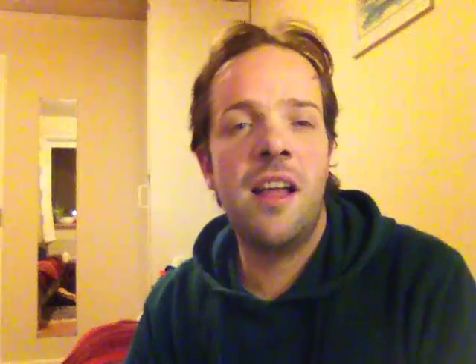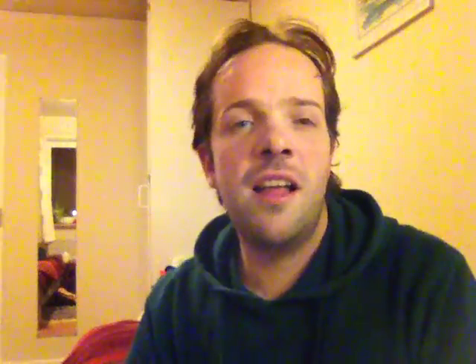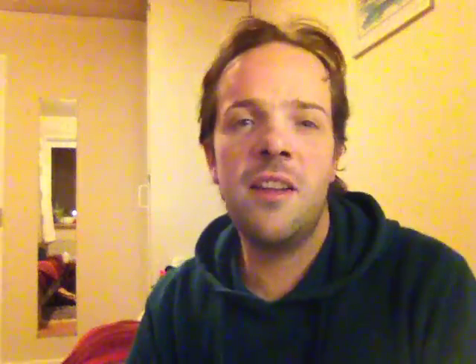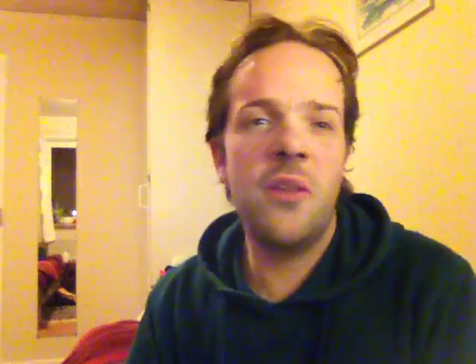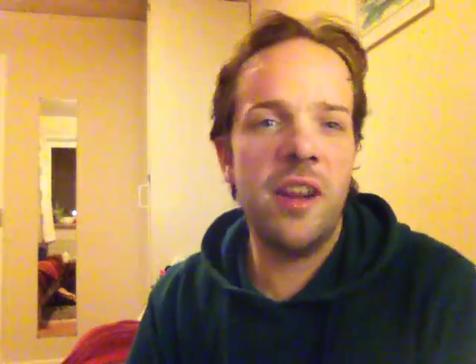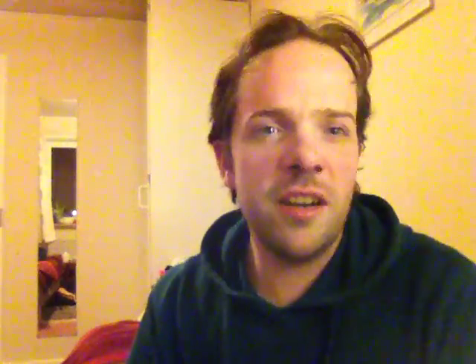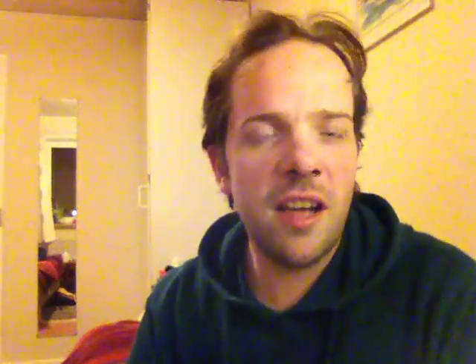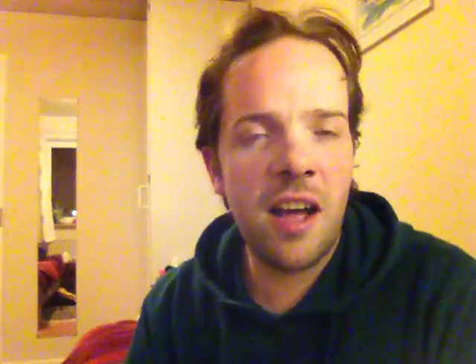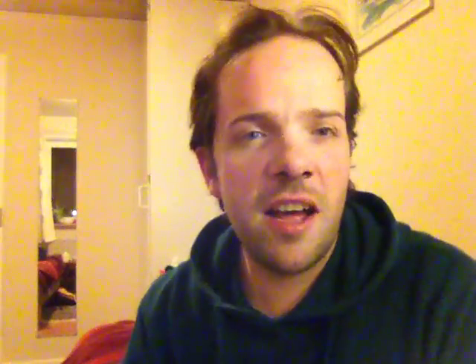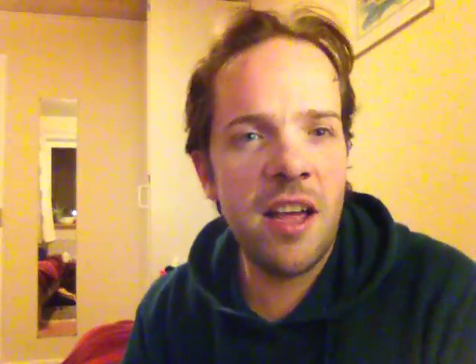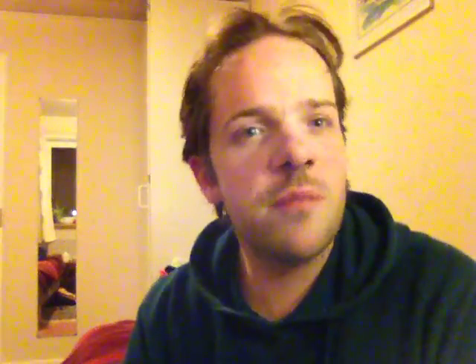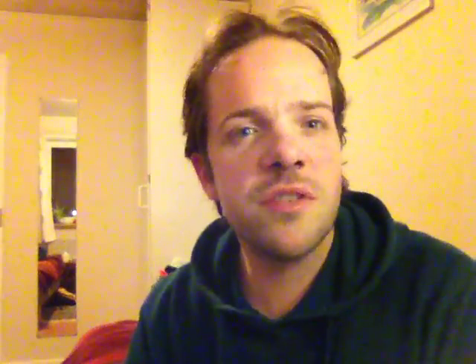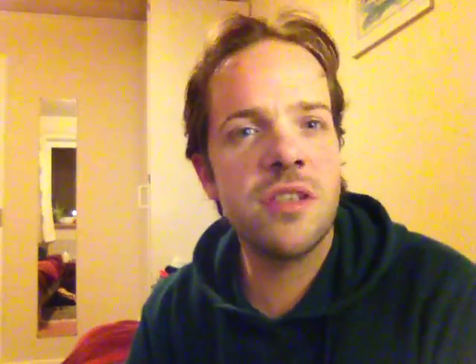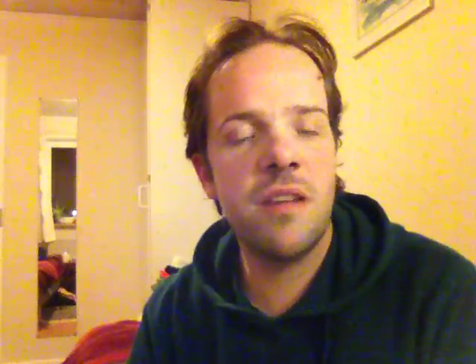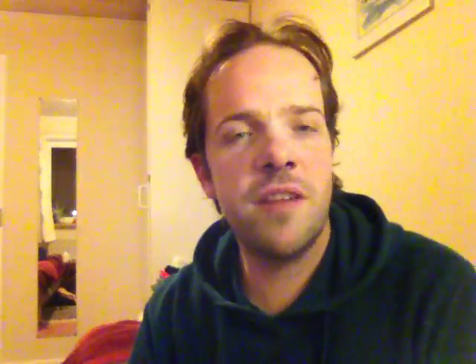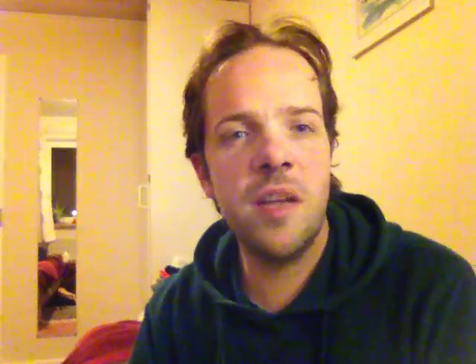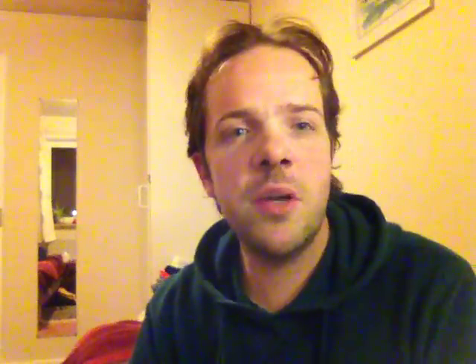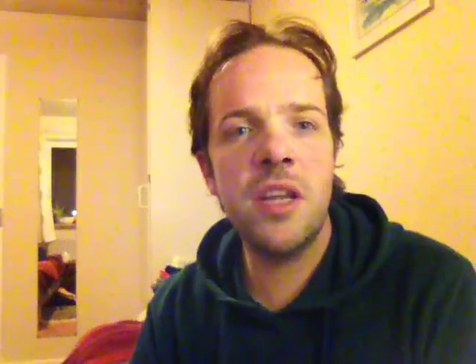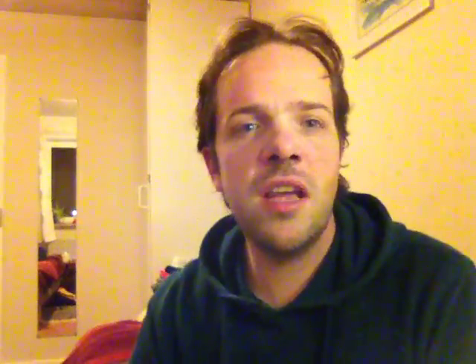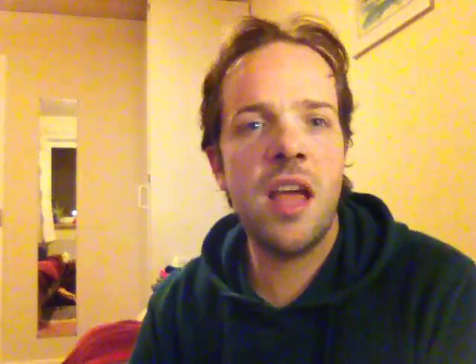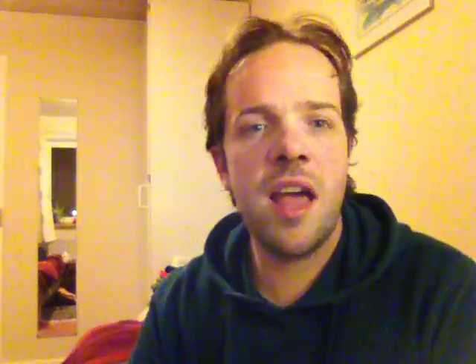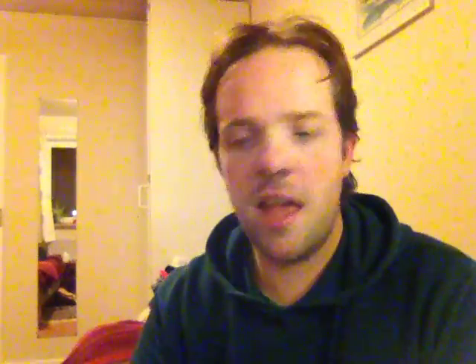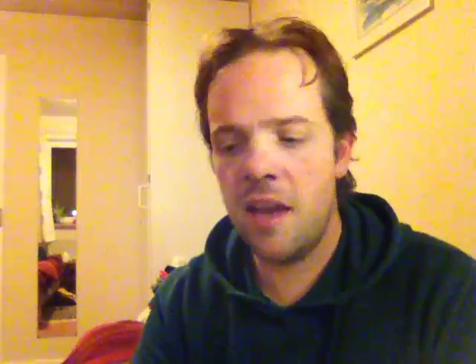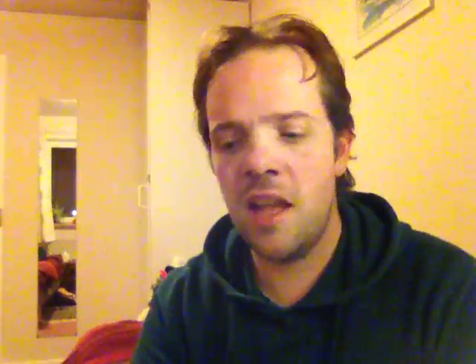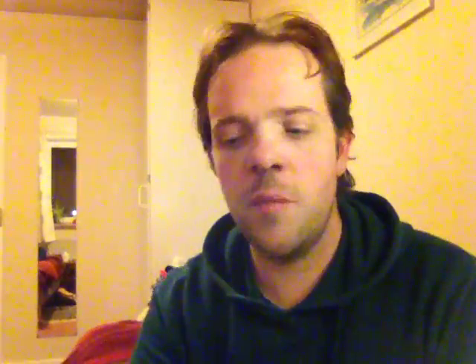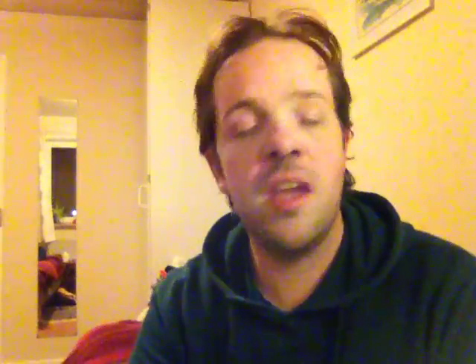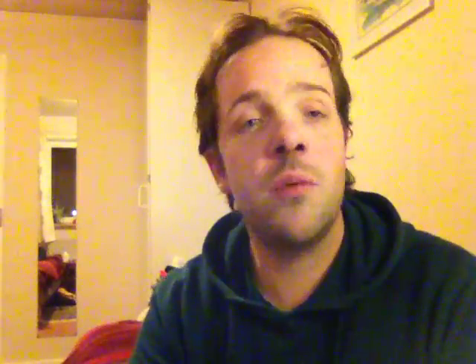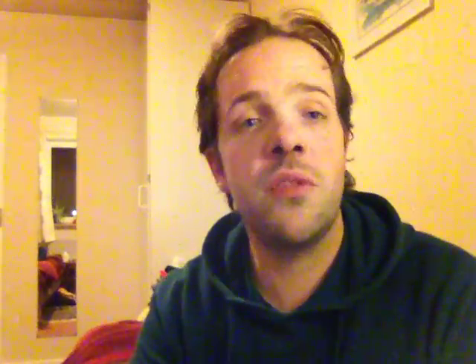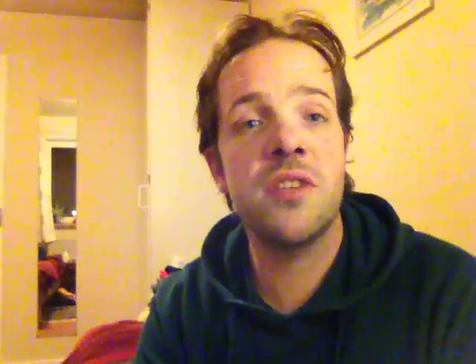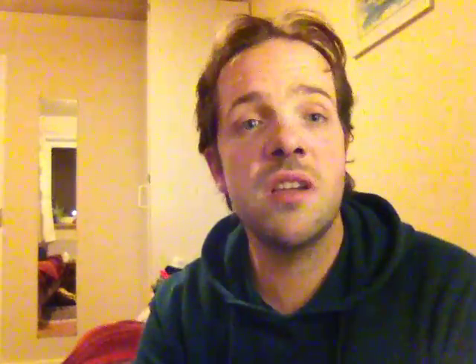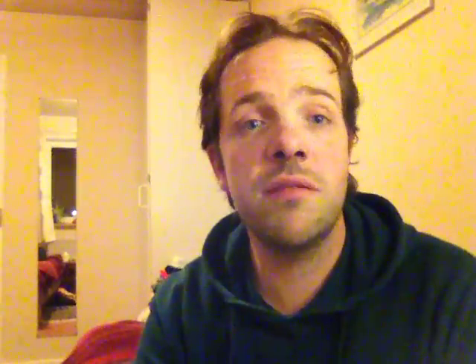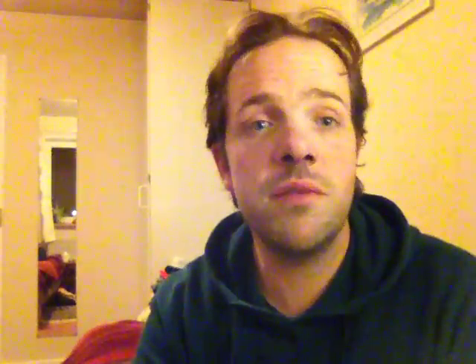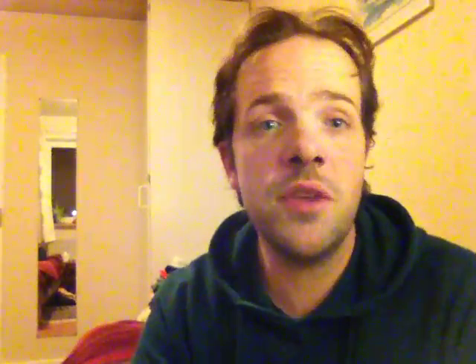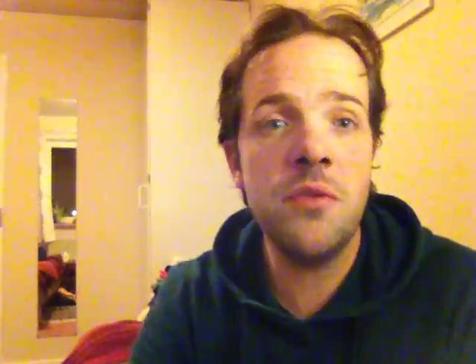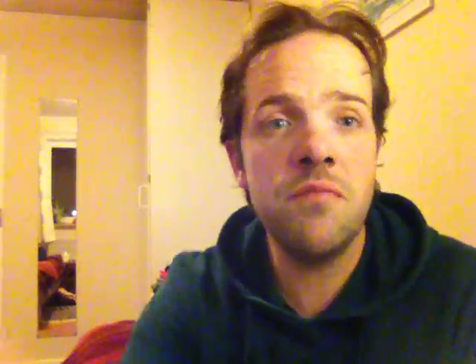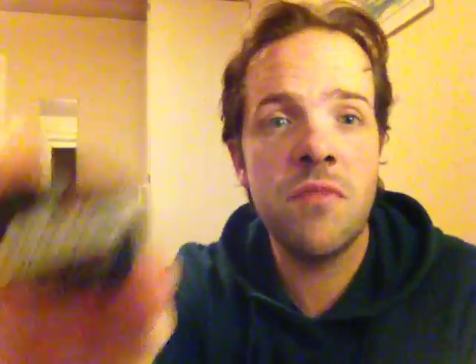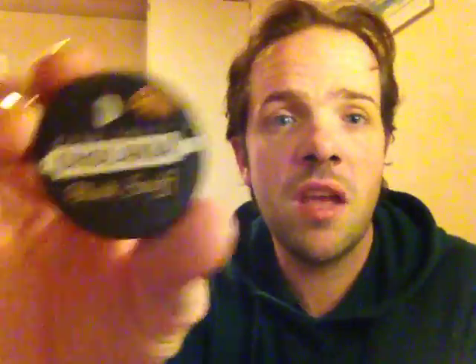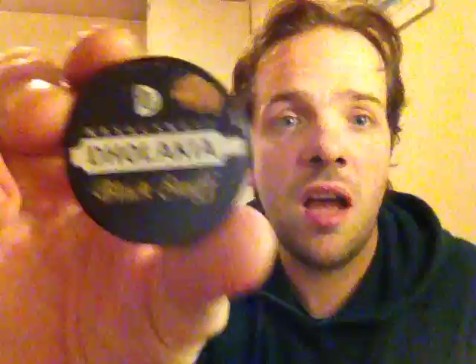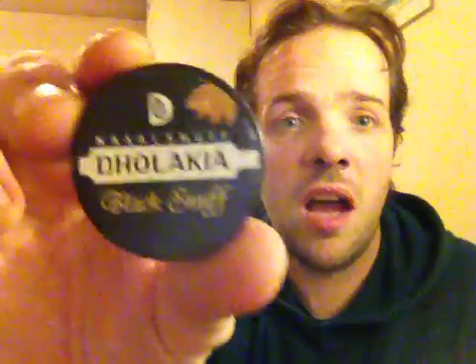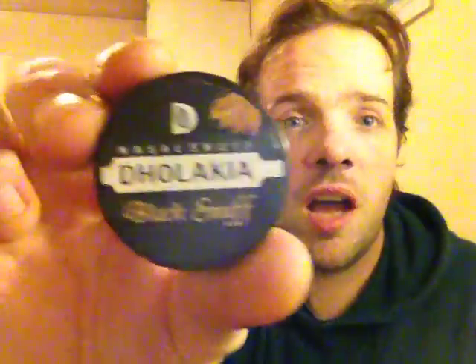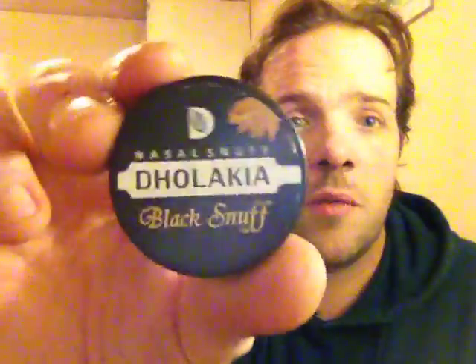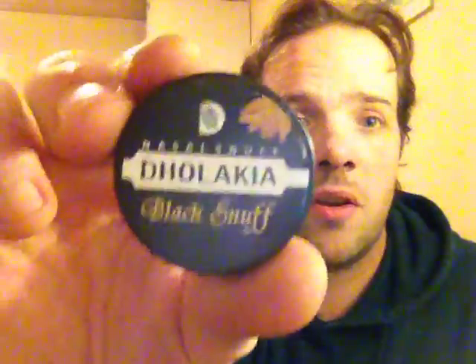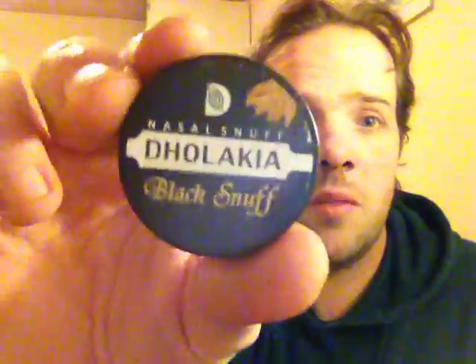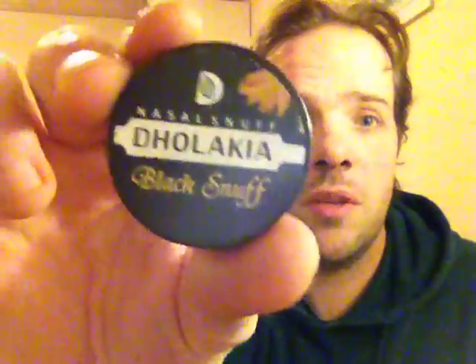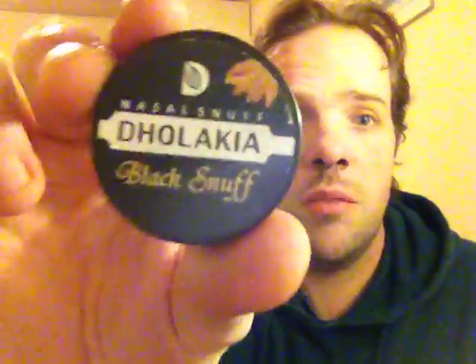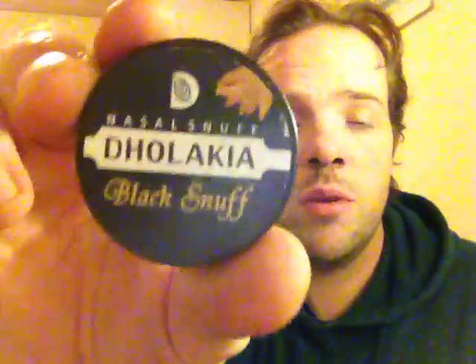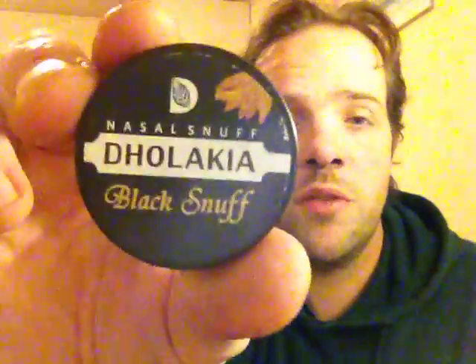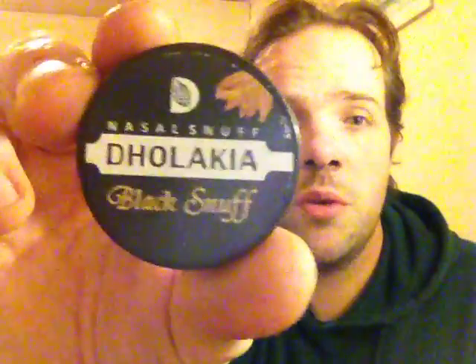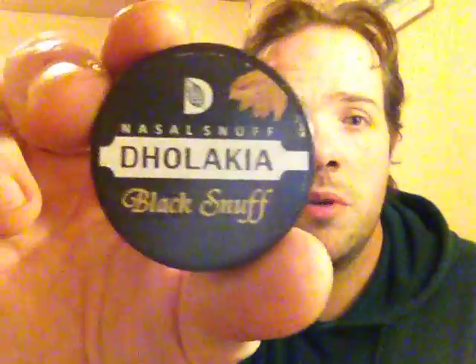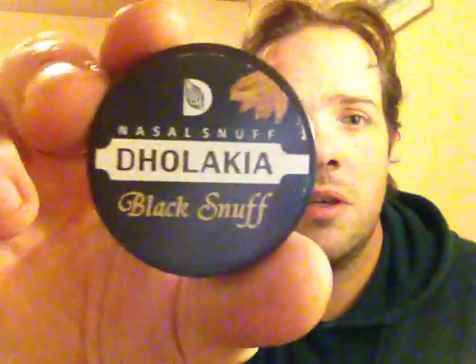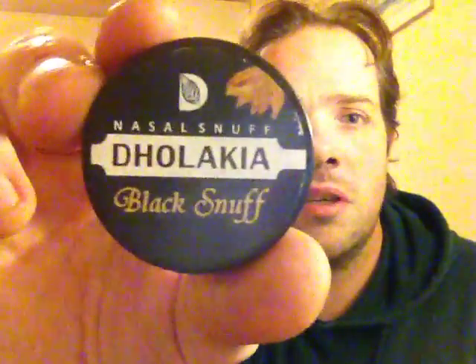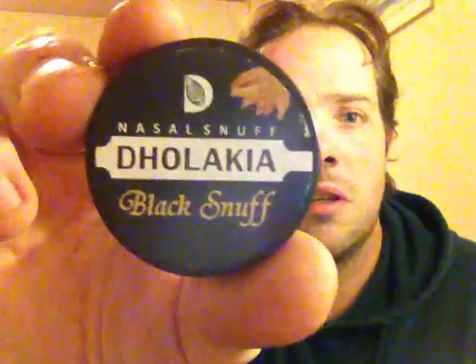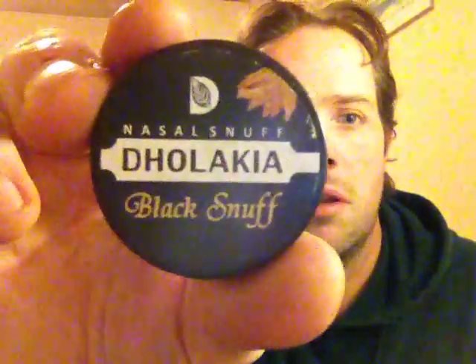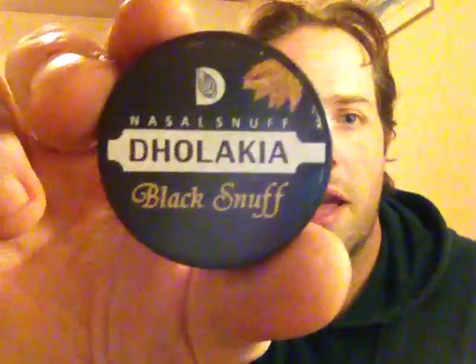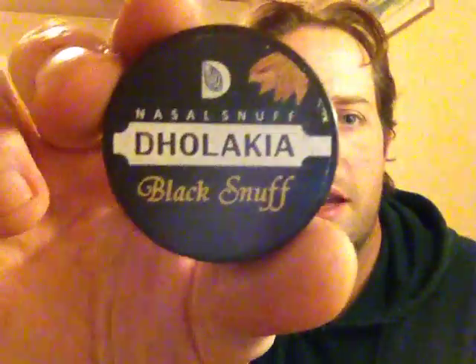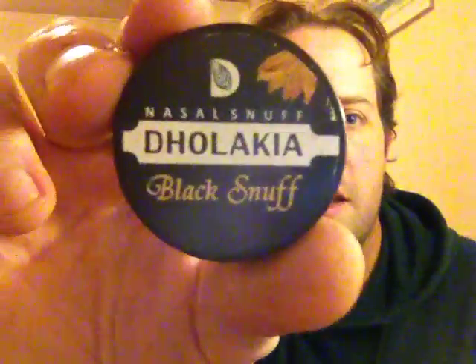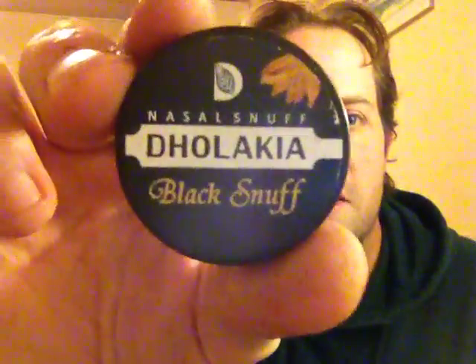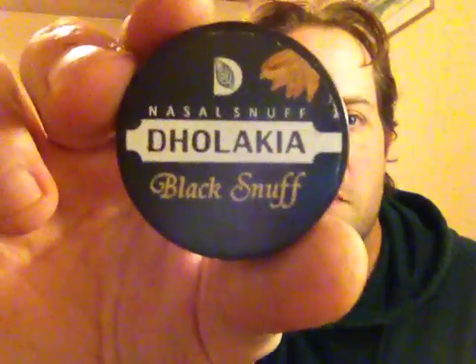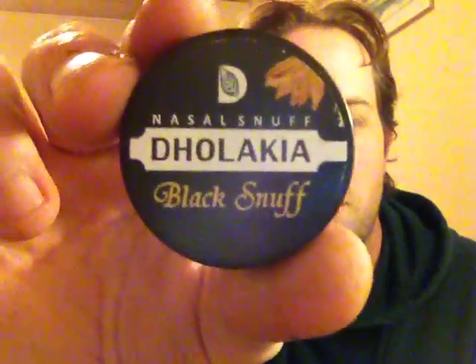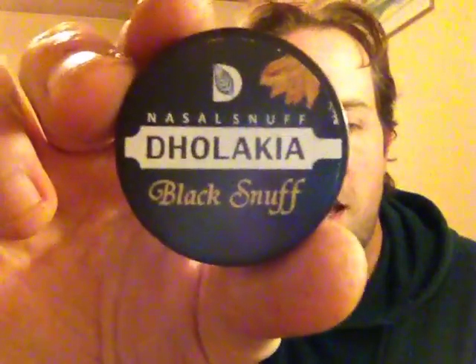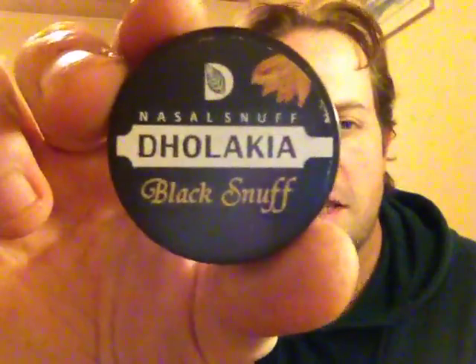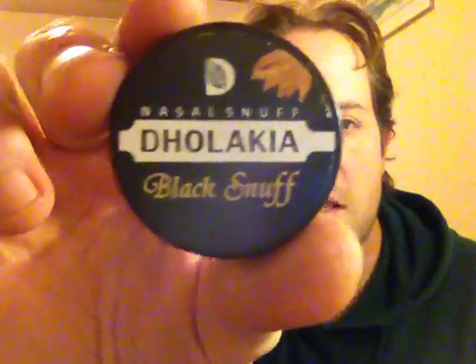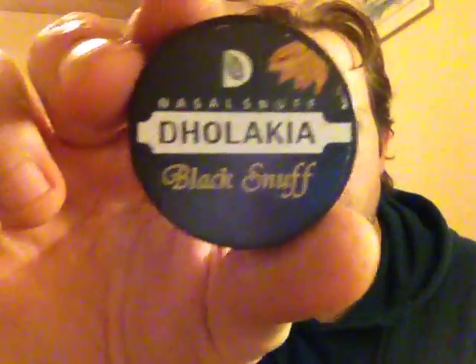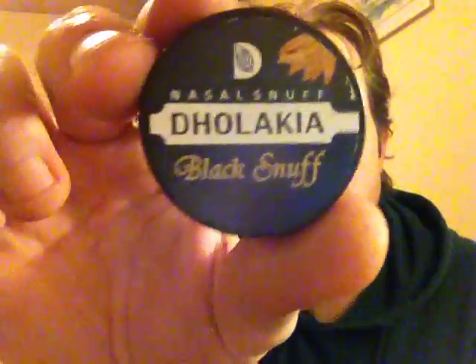Hello there. I am SnuffAnybody and I'm here with the Snuff Review. I'm going to be reviewing Dulacius Black Snuff.